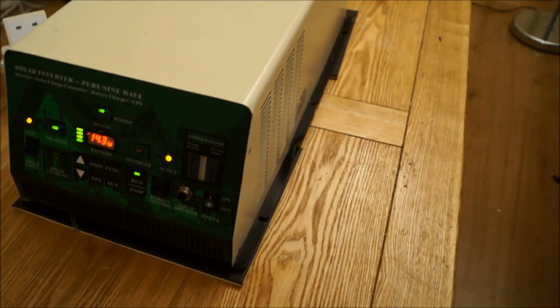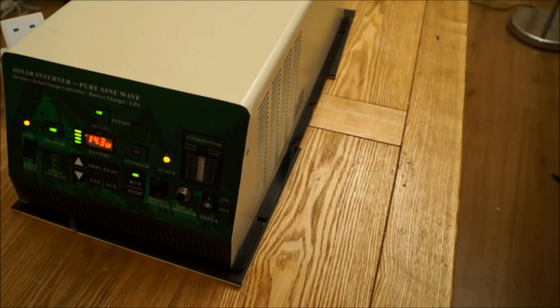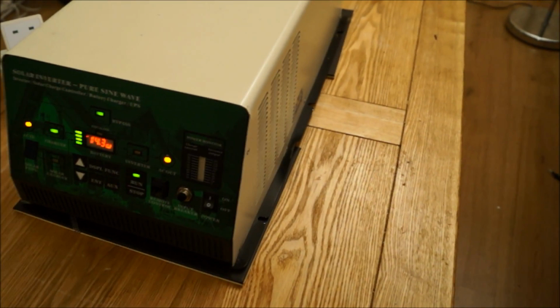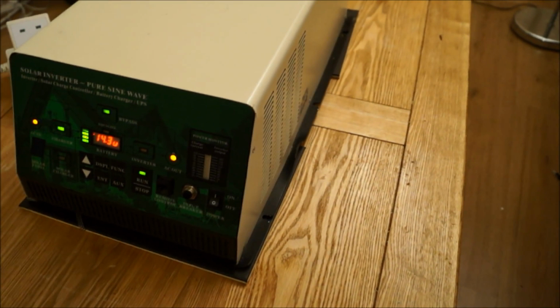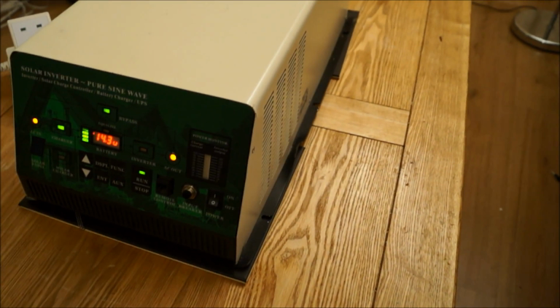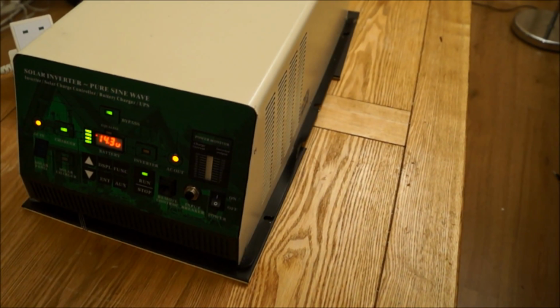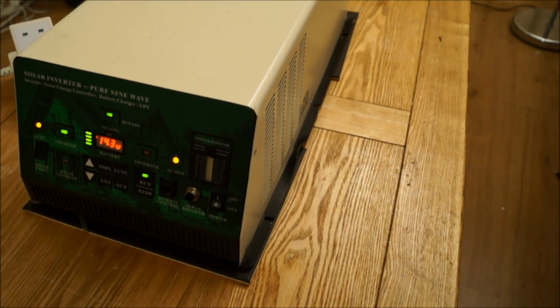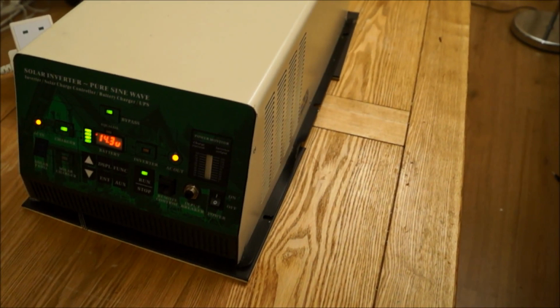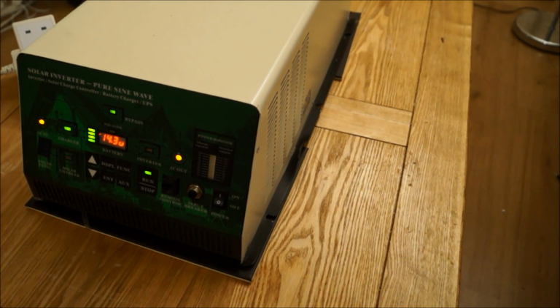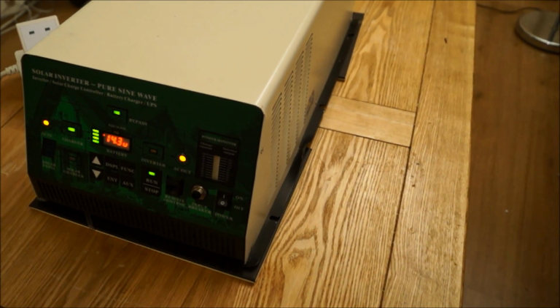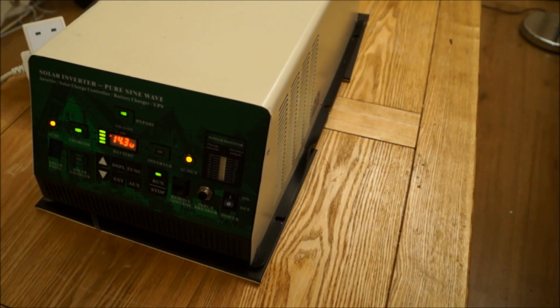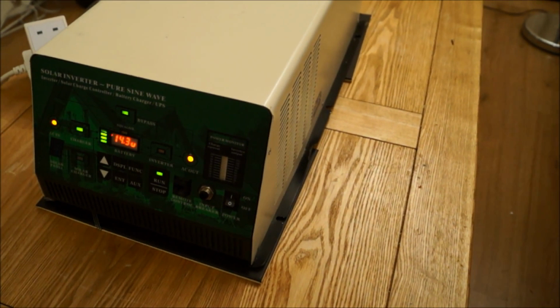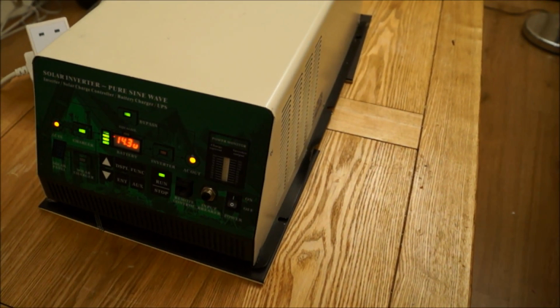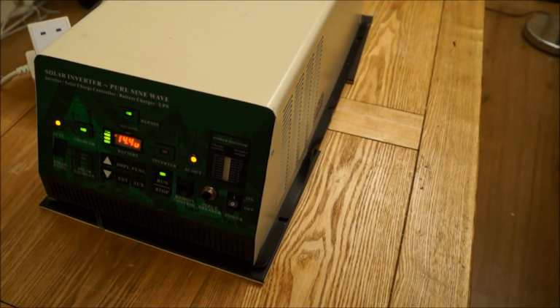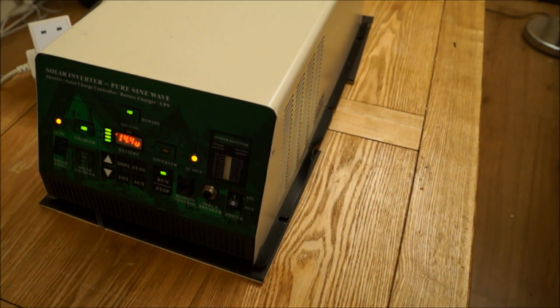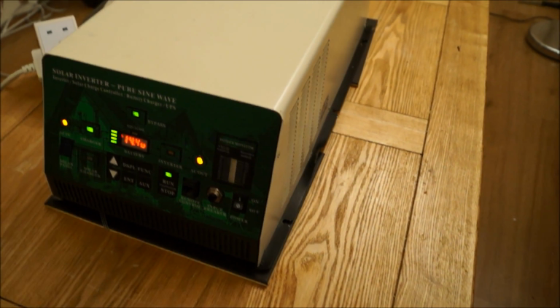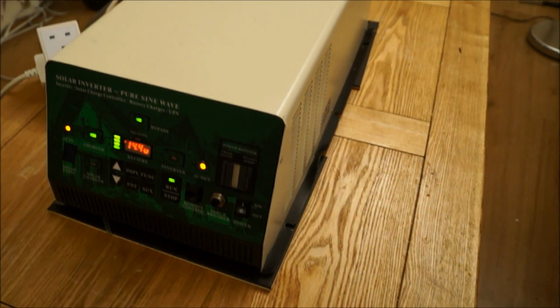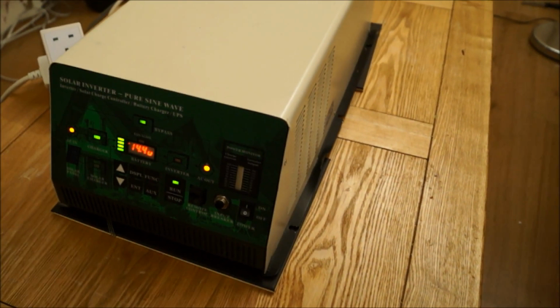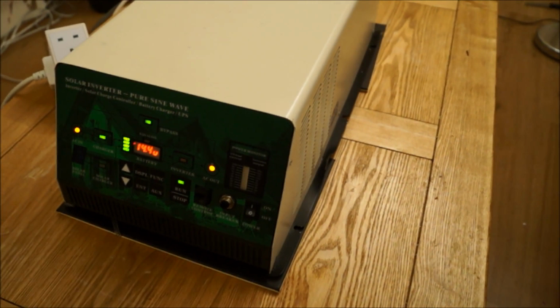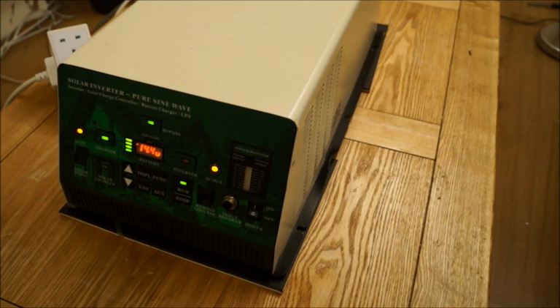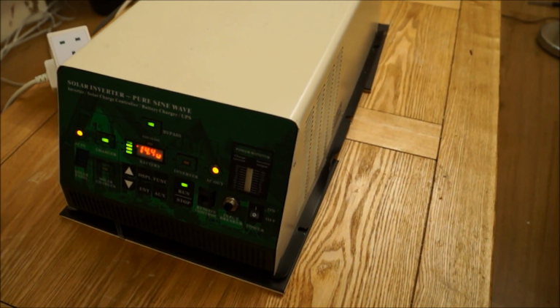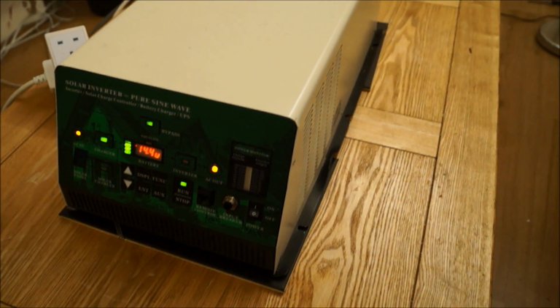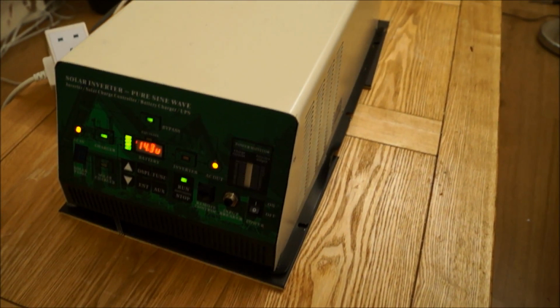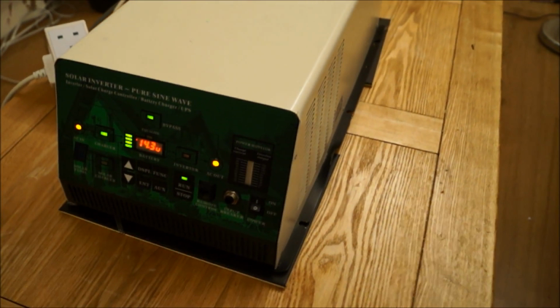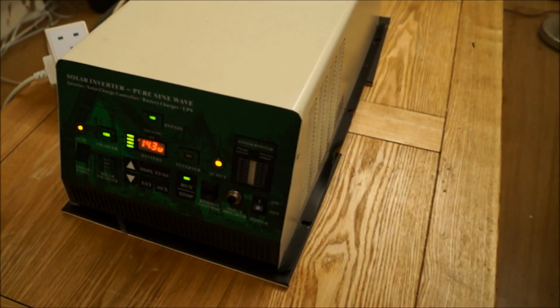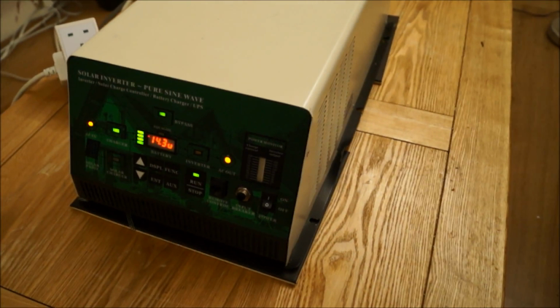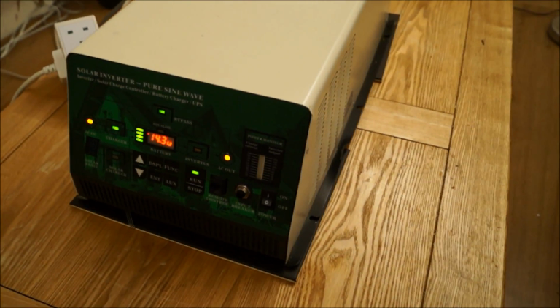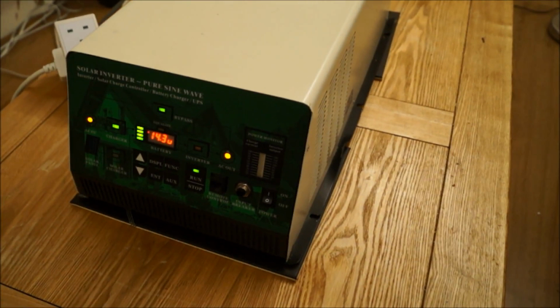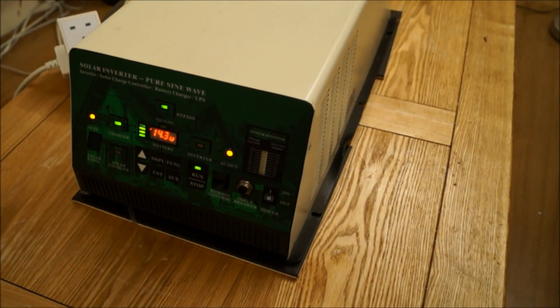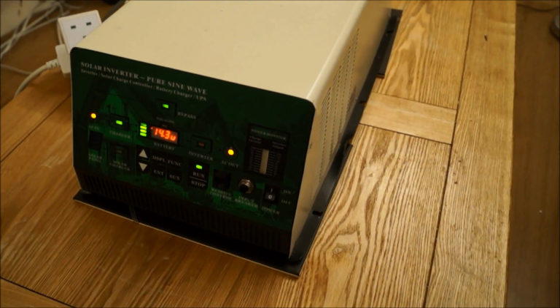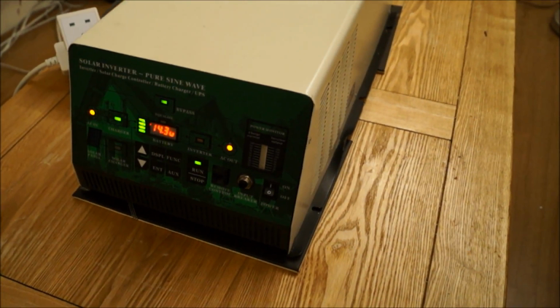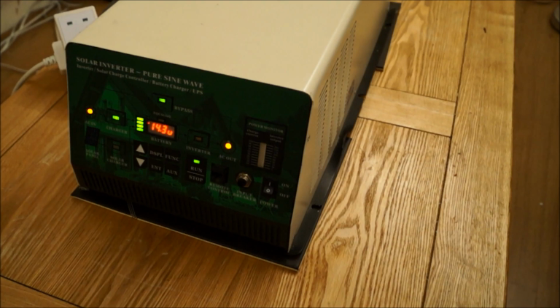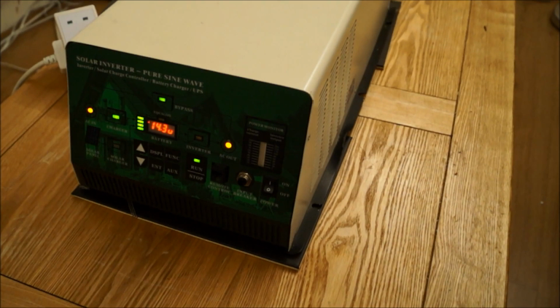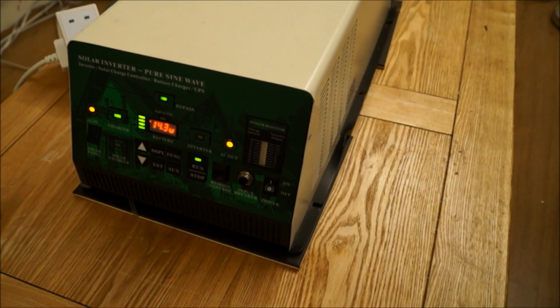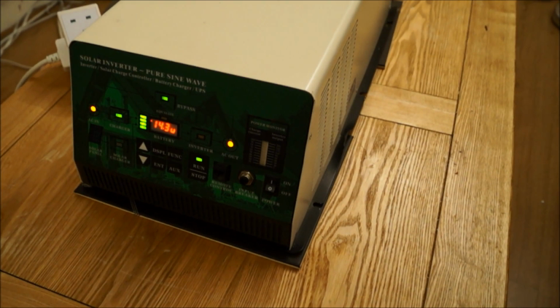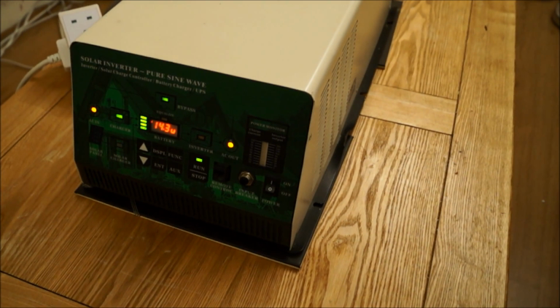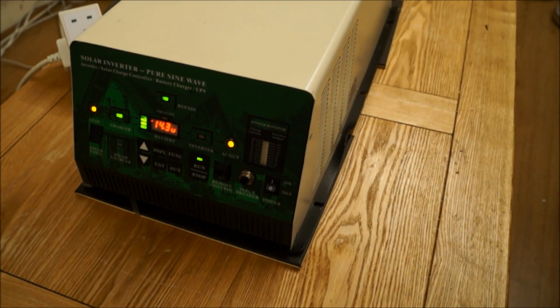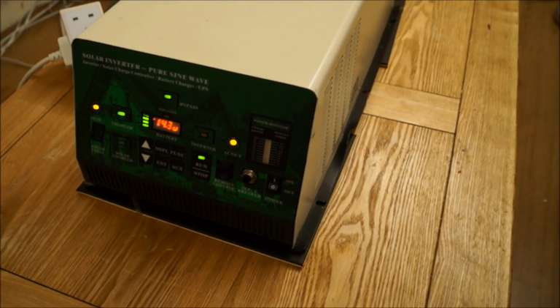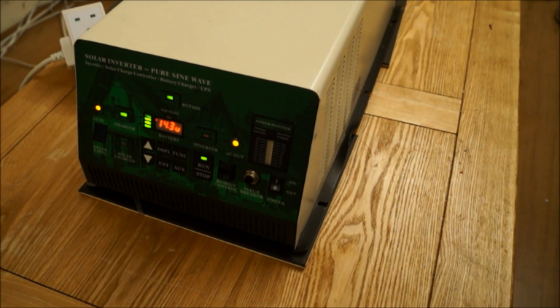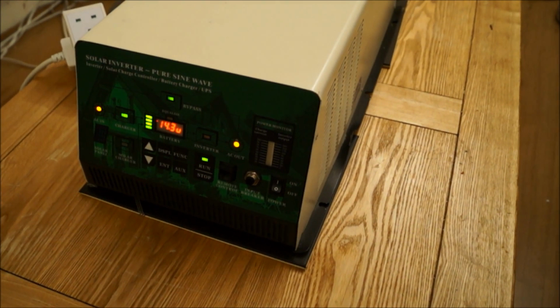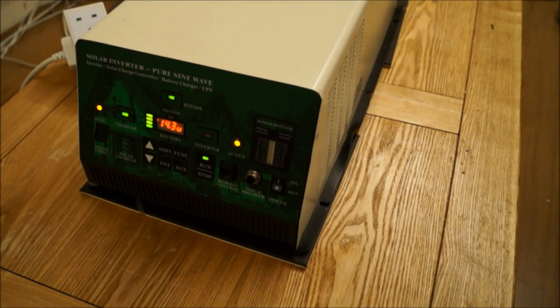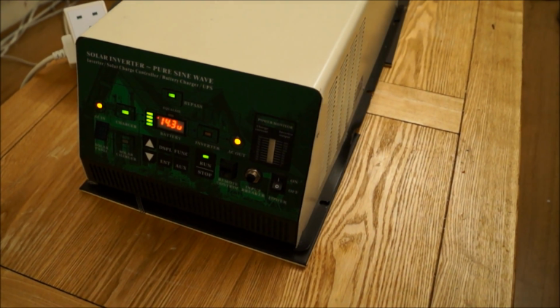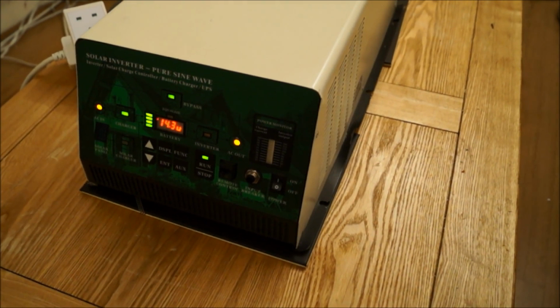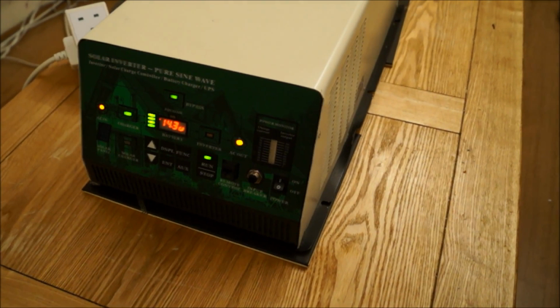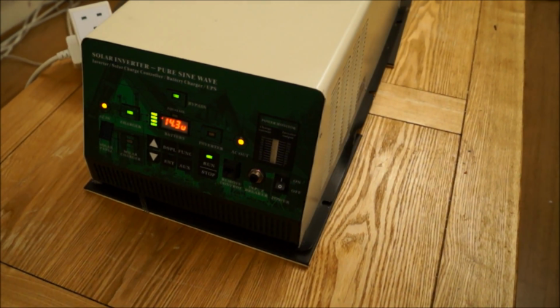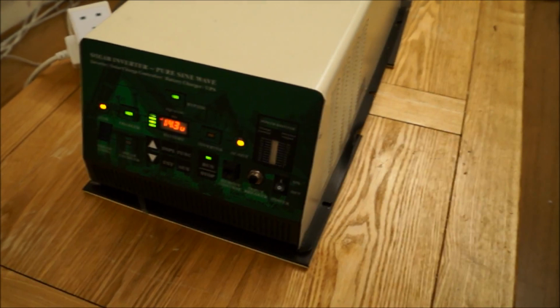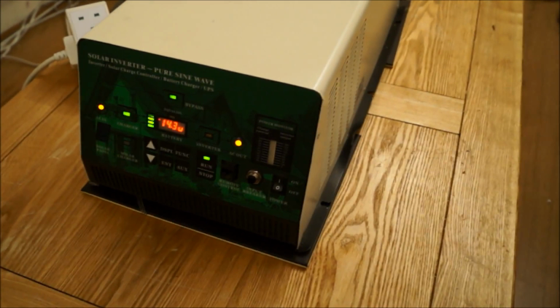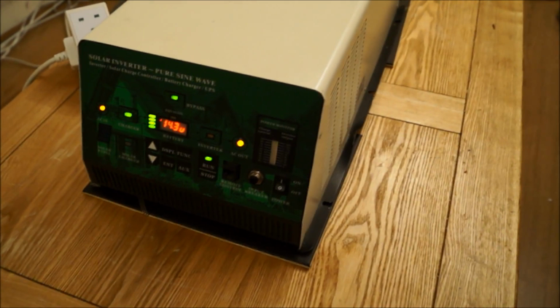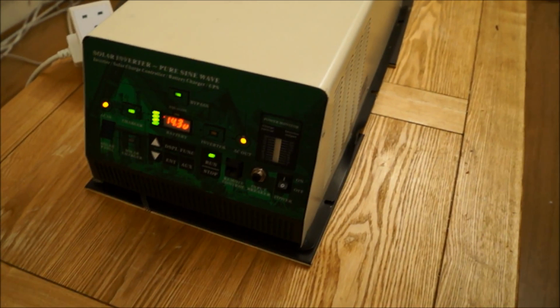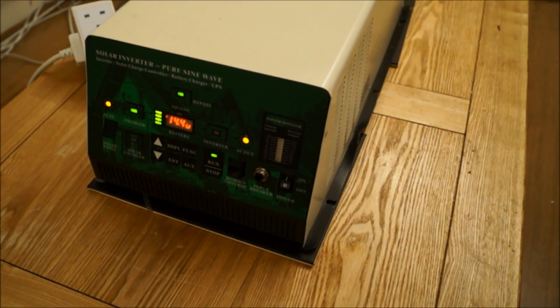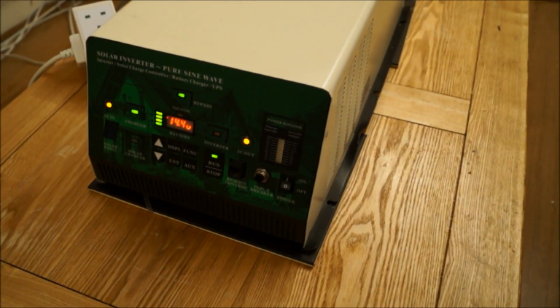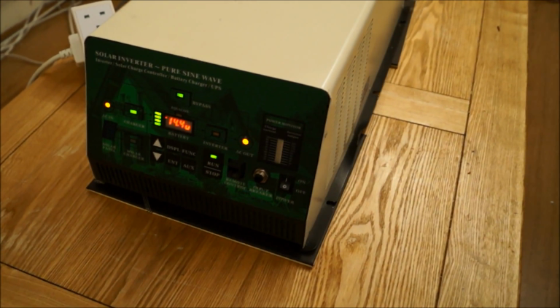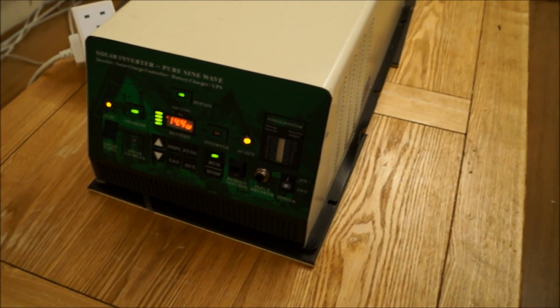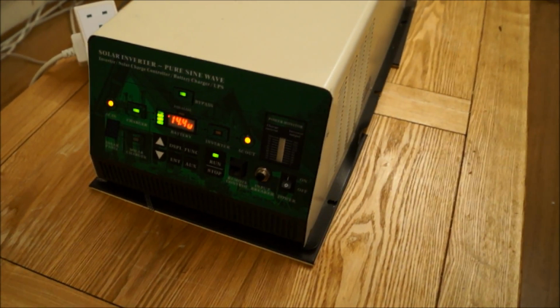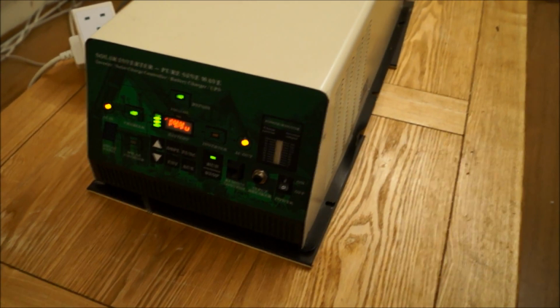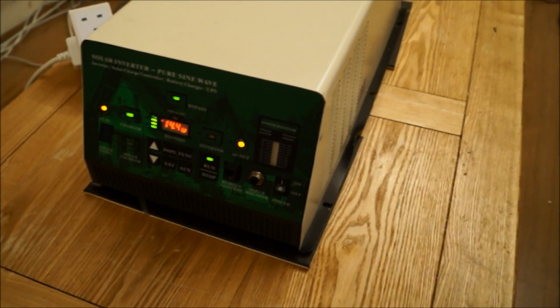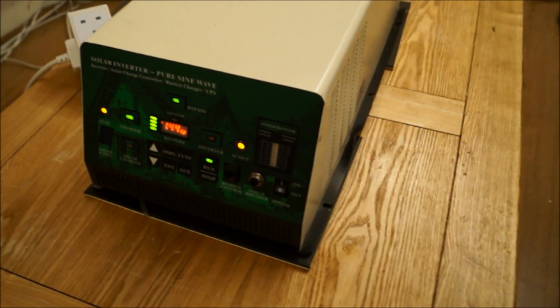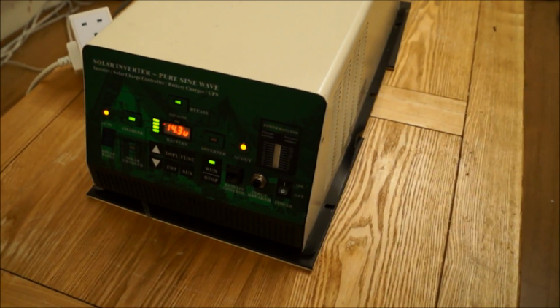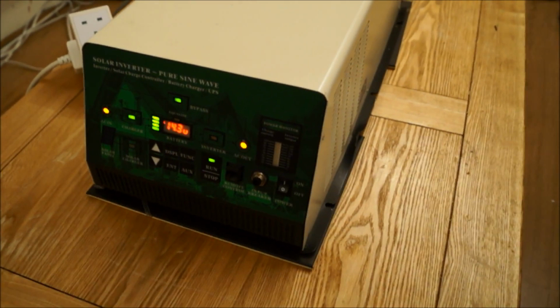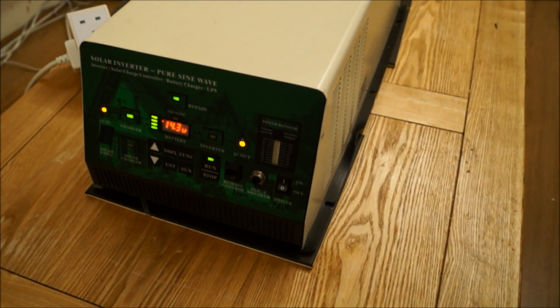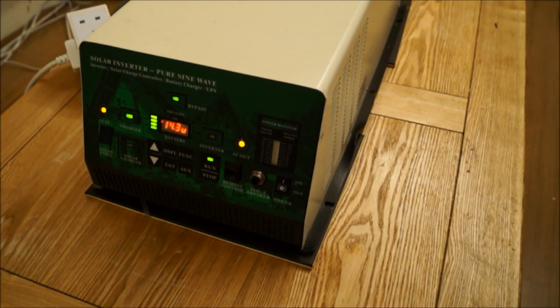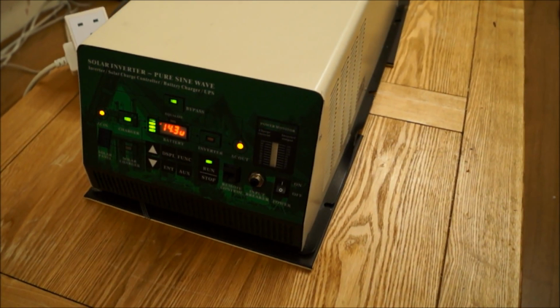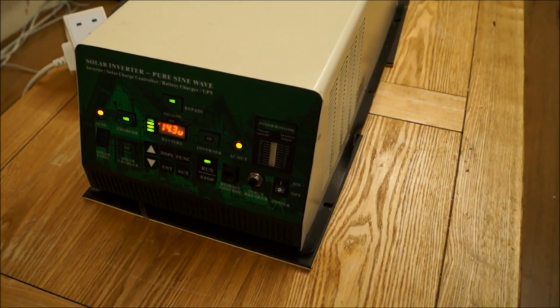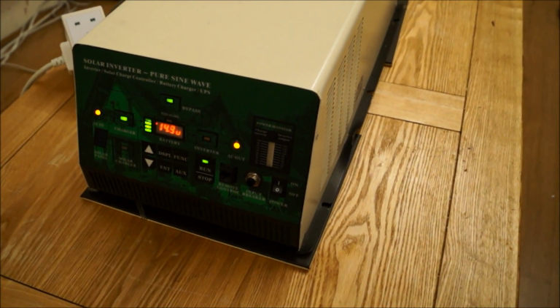There'll be a few more videos to come — wiring this into my house, seeing how it would go with a generator transfer switch, etc.